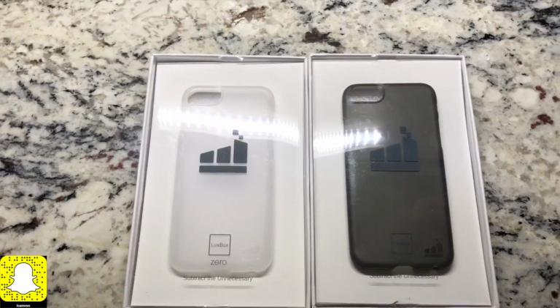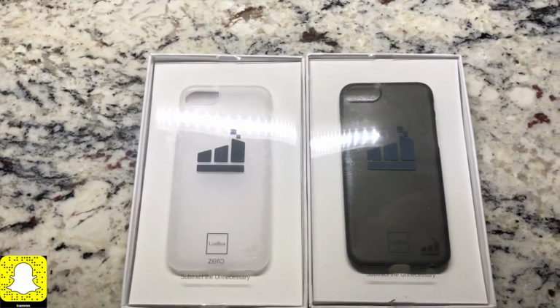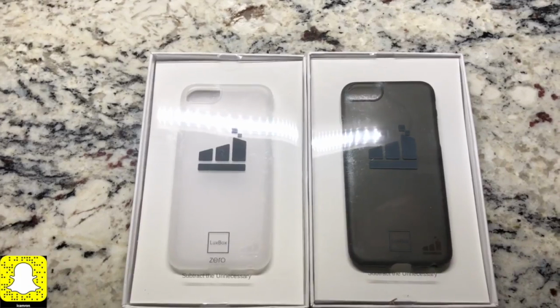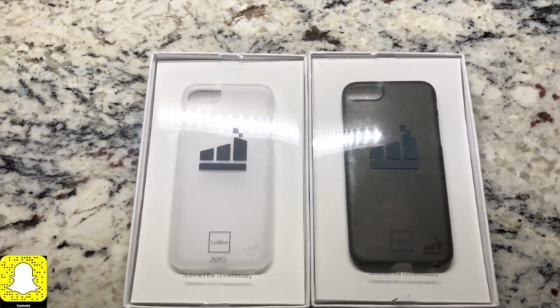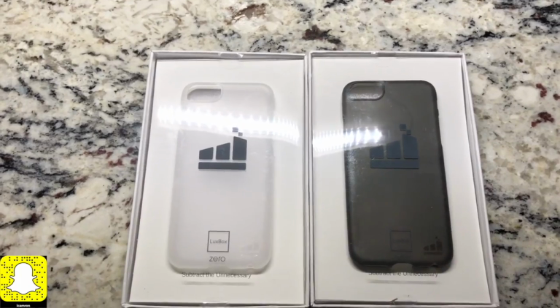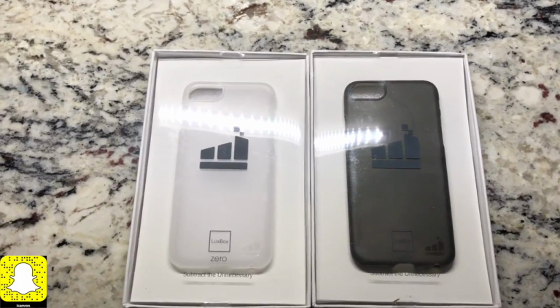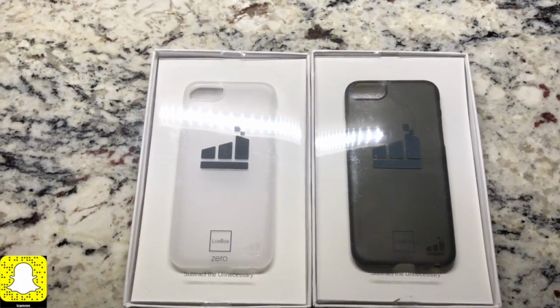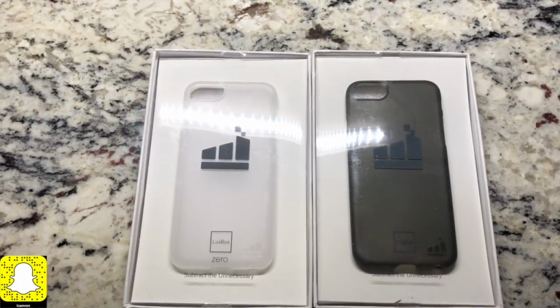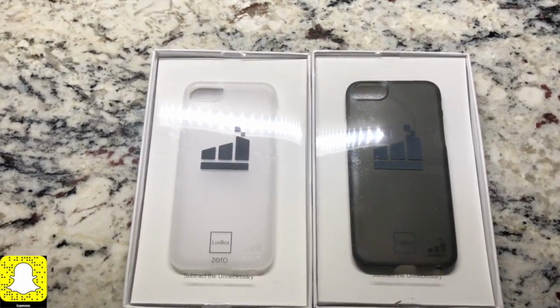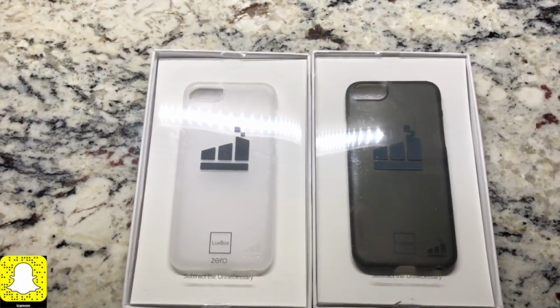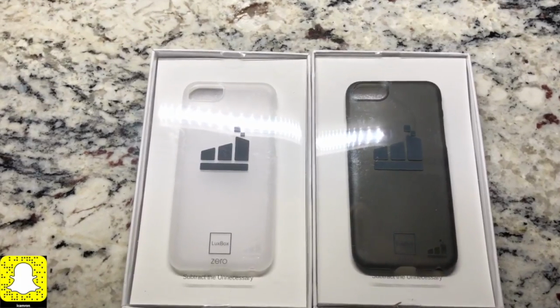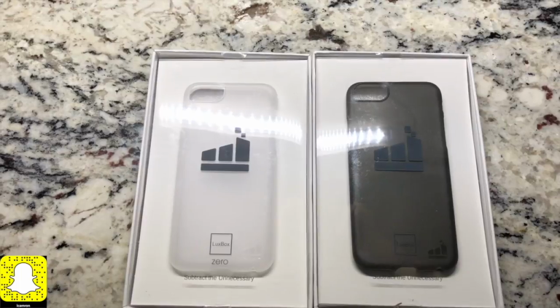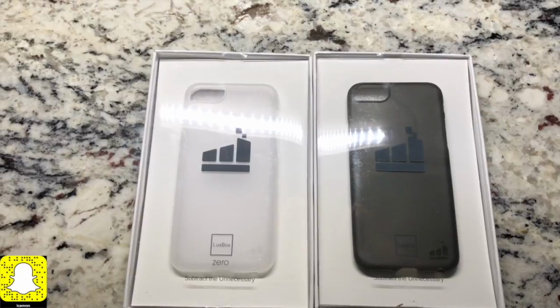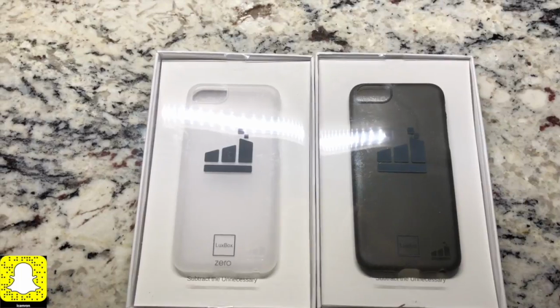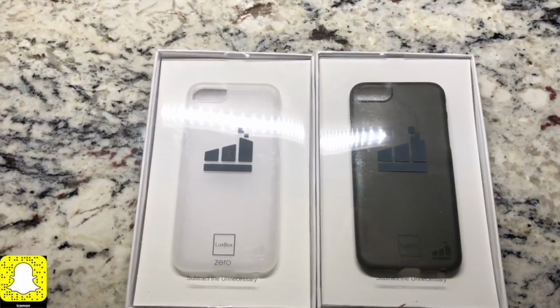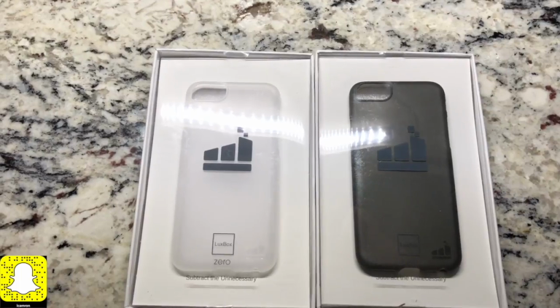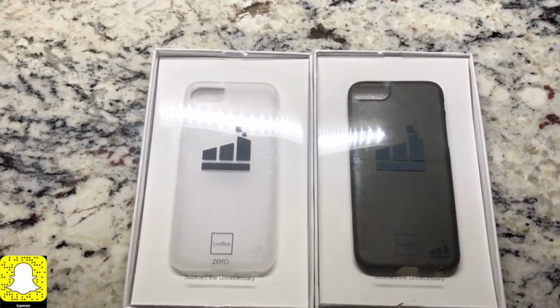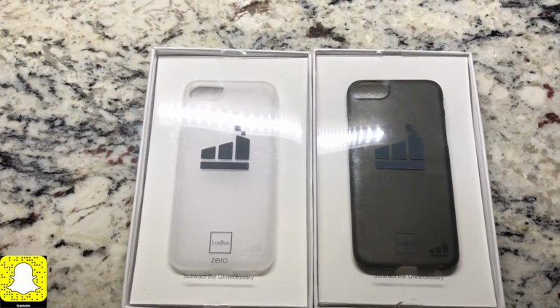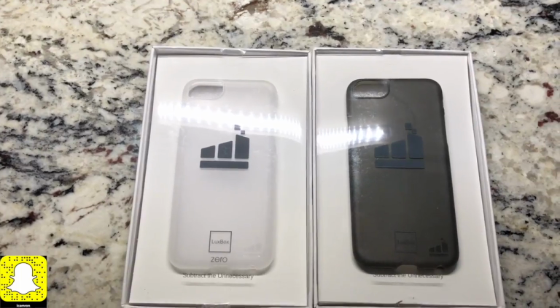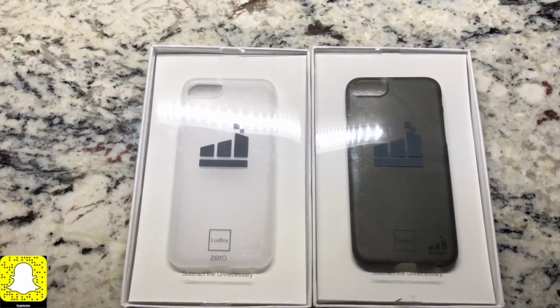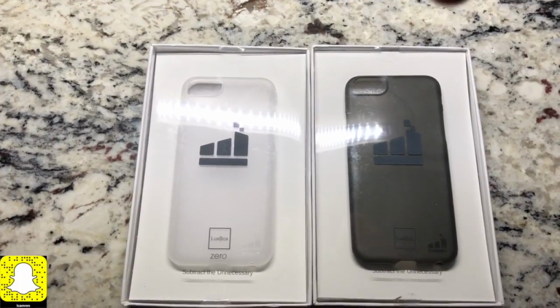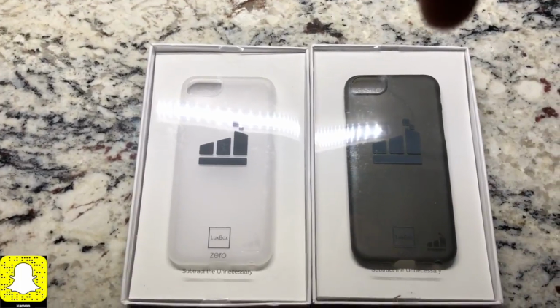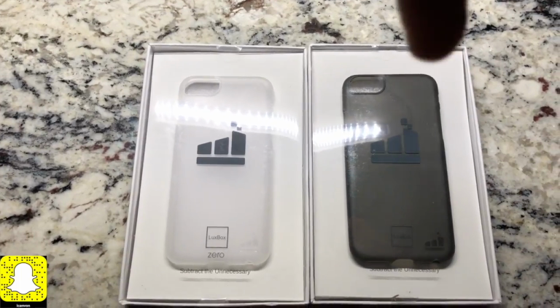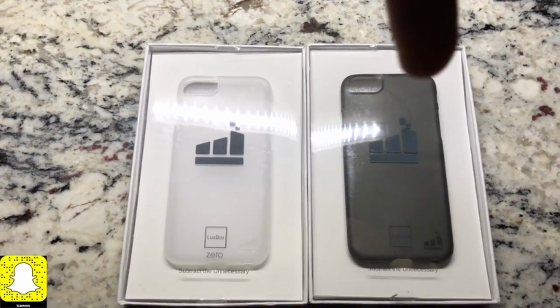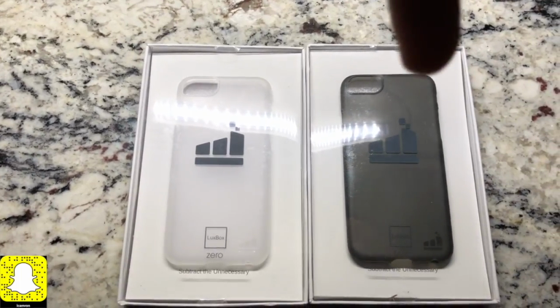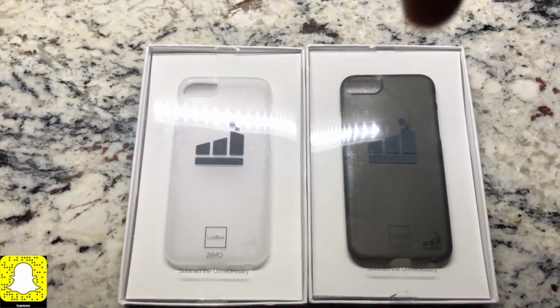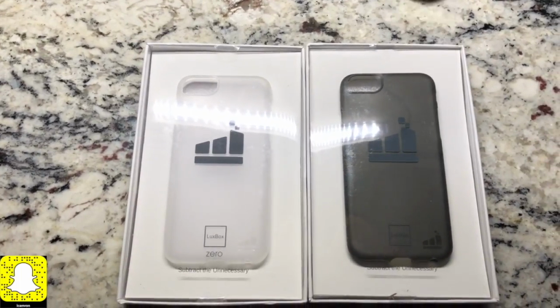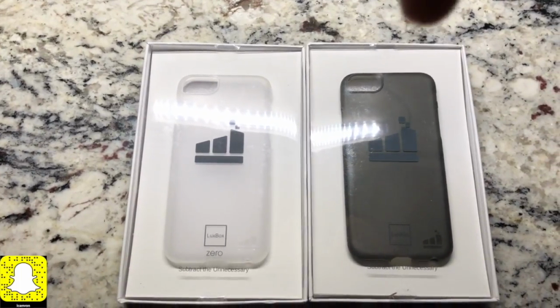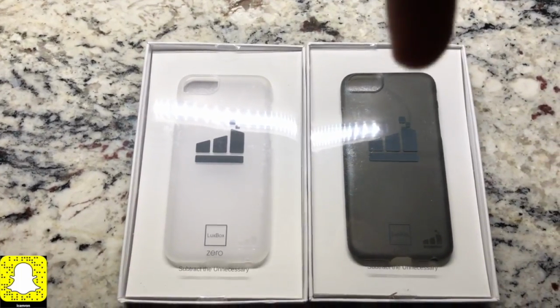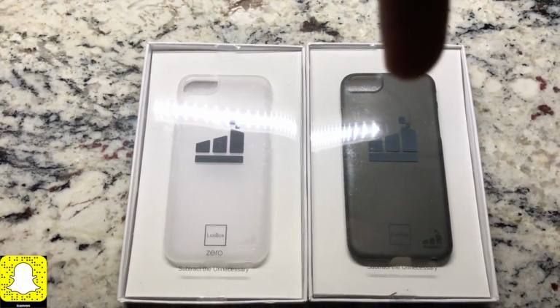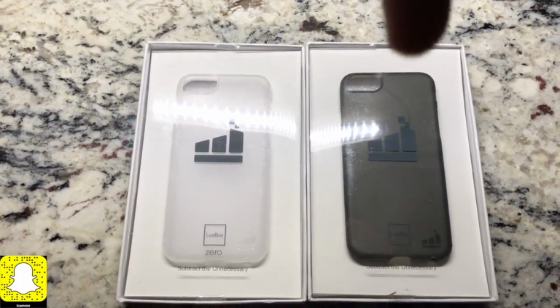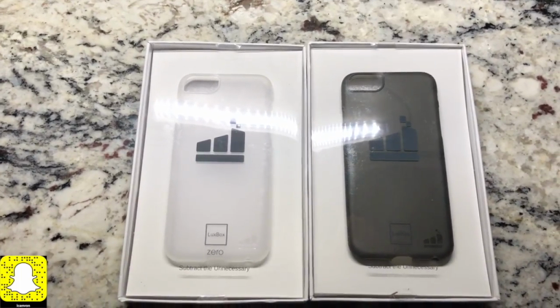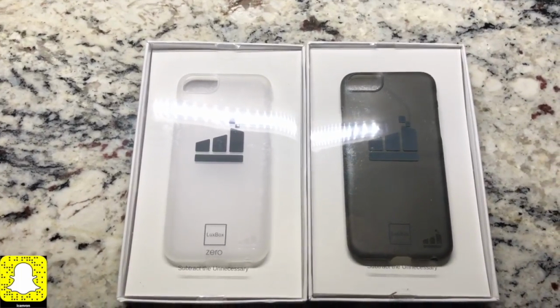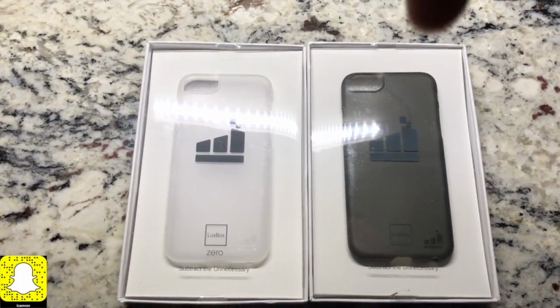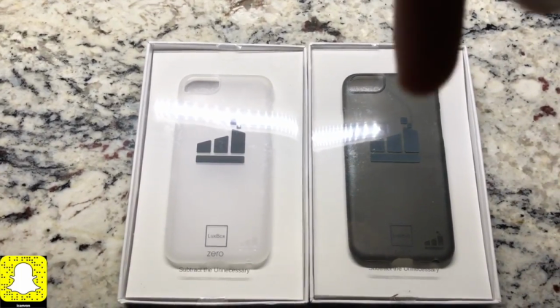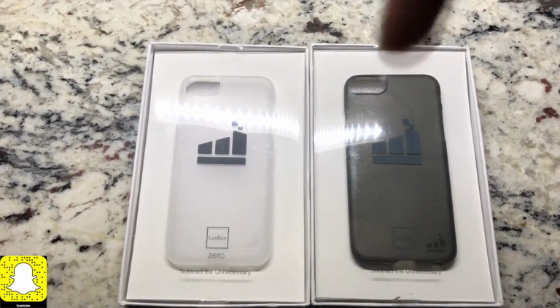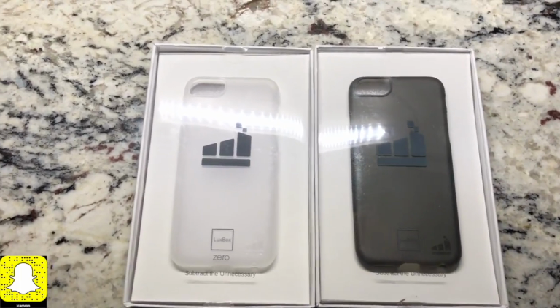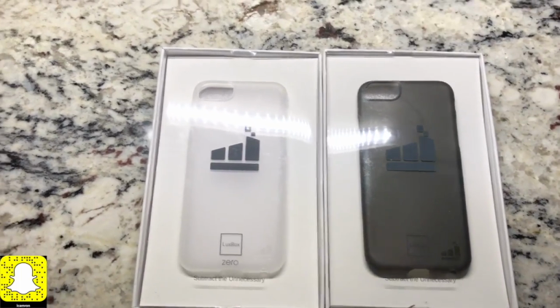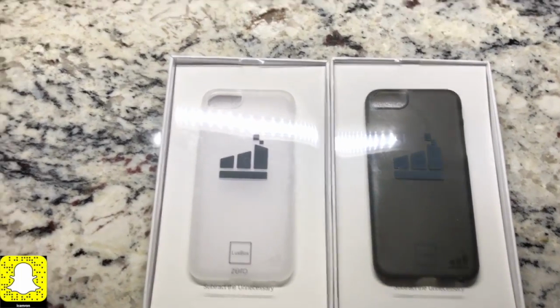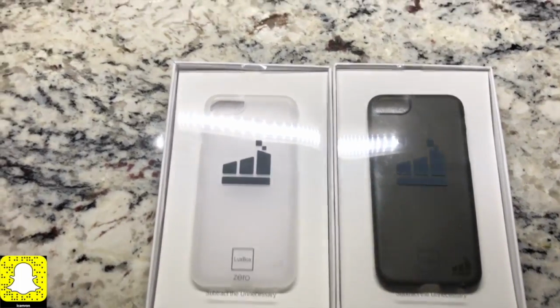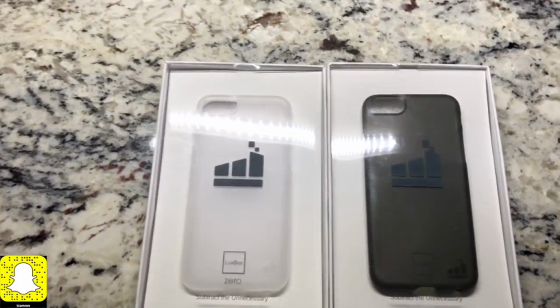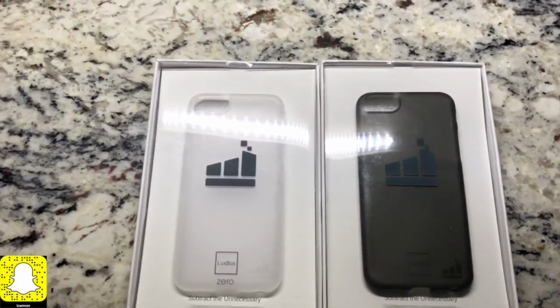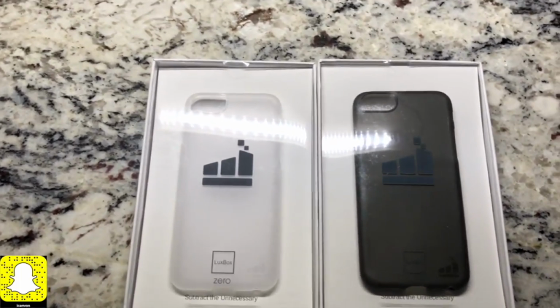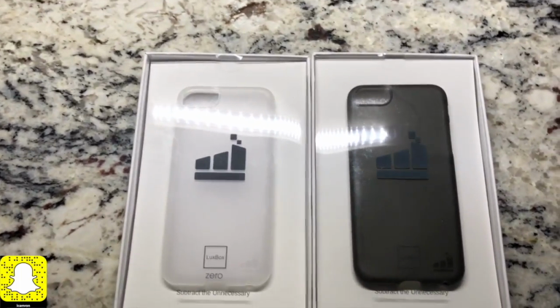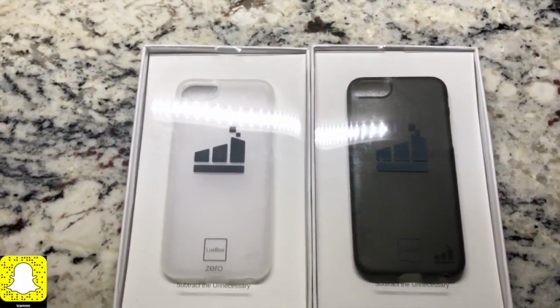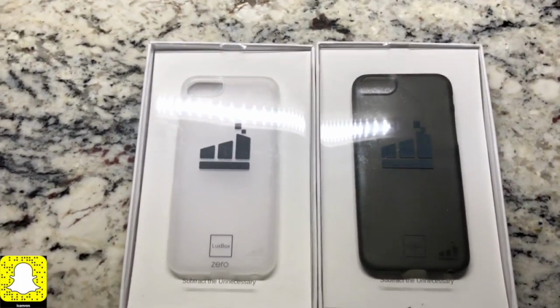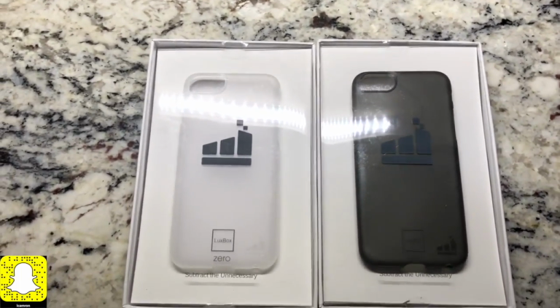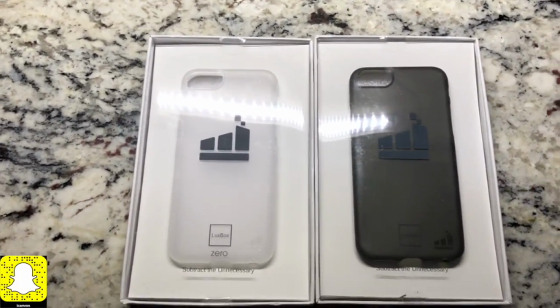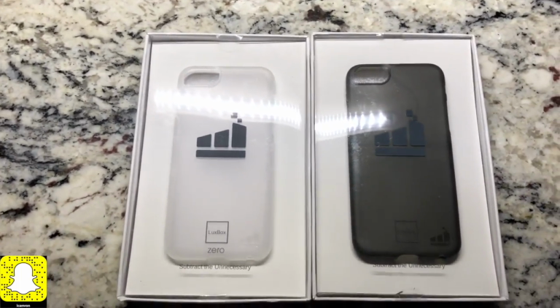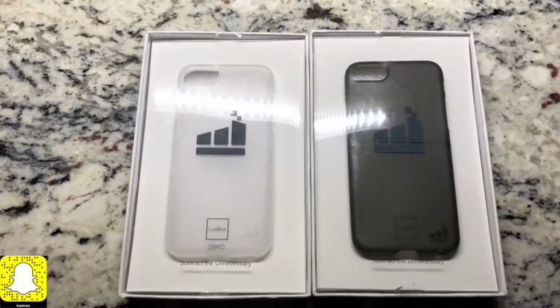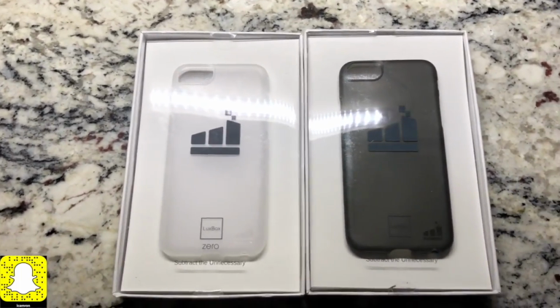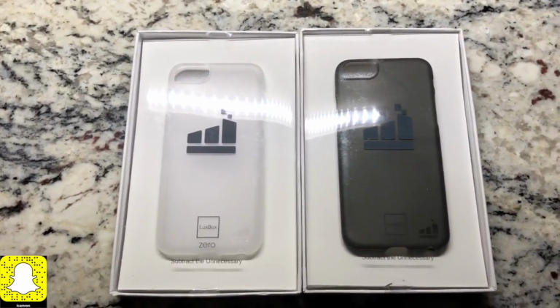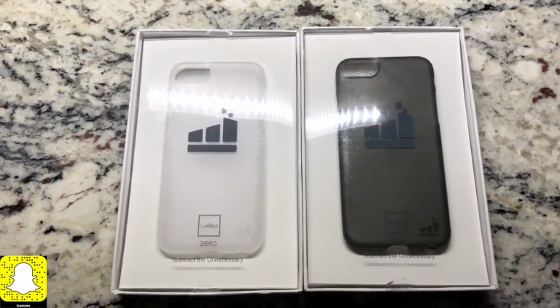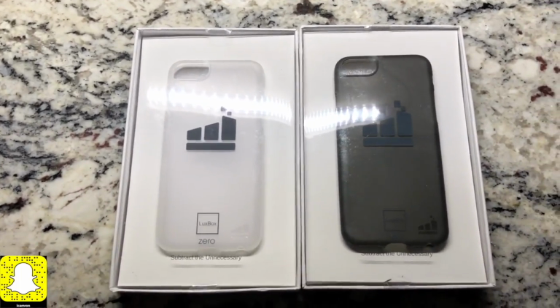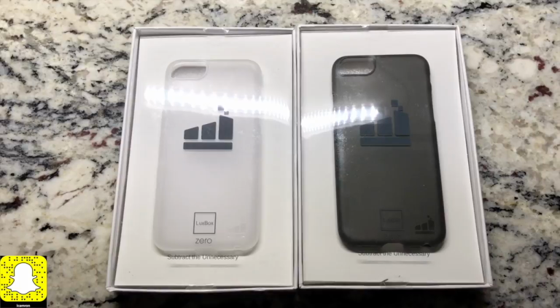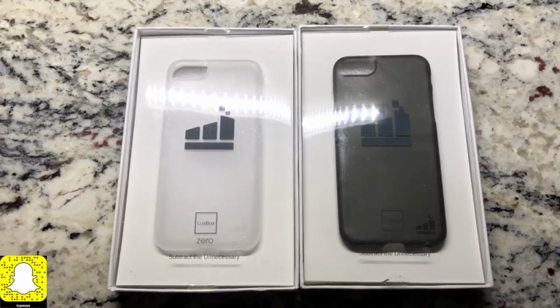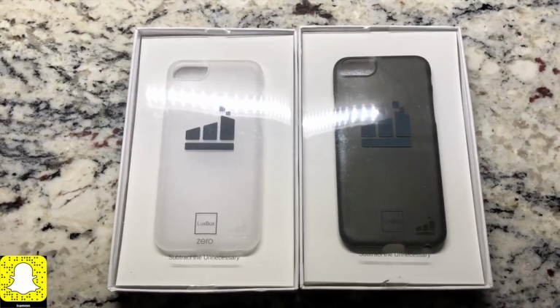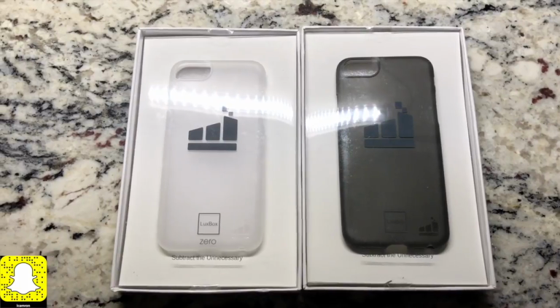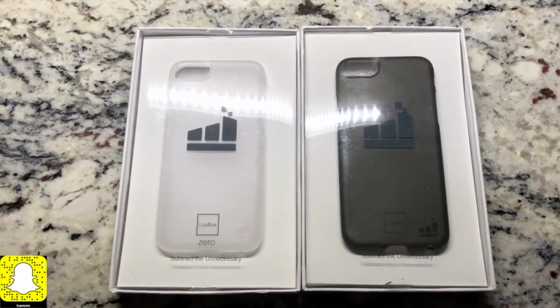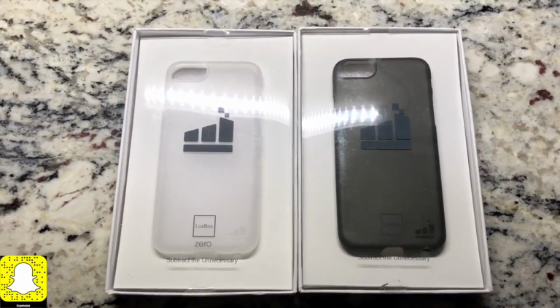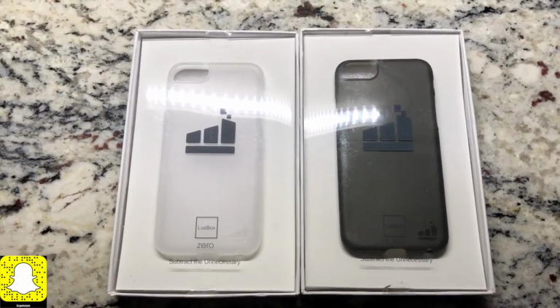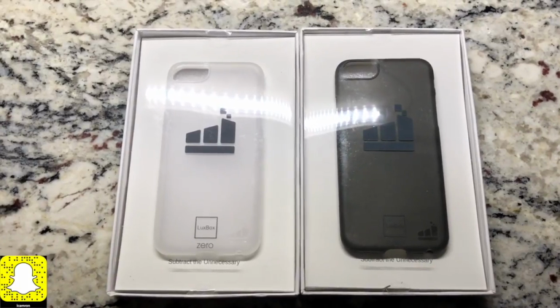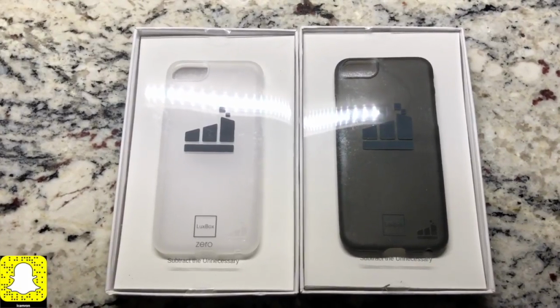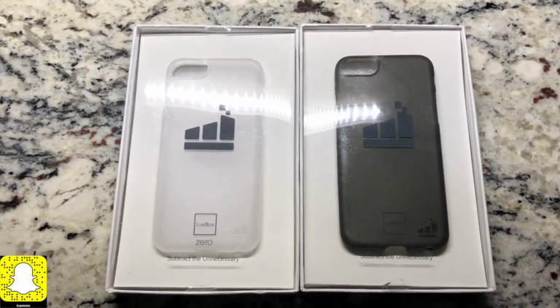If you do want to pick up these products, go ahead and click the link down in the description below and you can find these products up for sale.